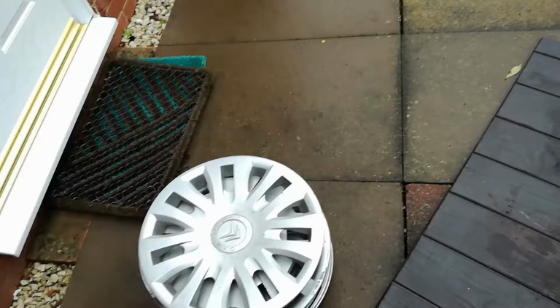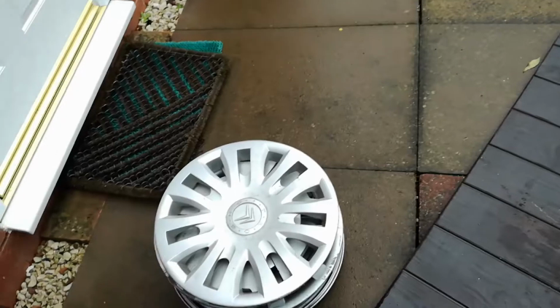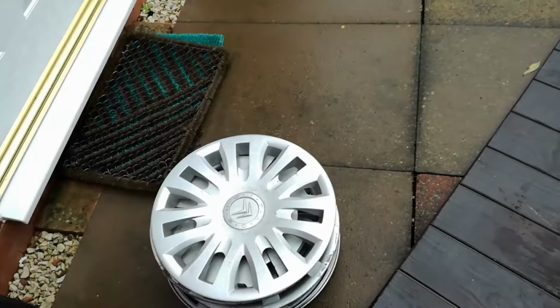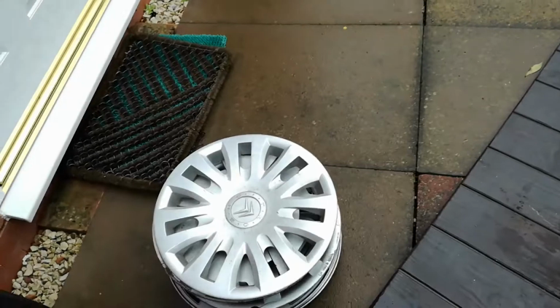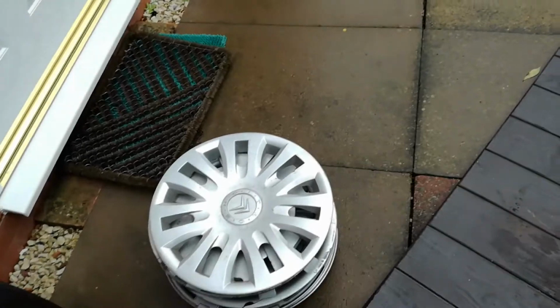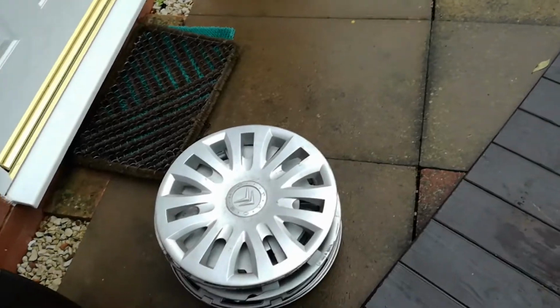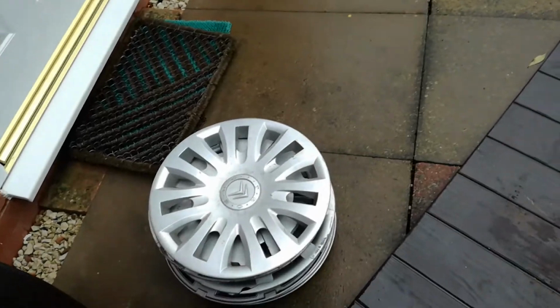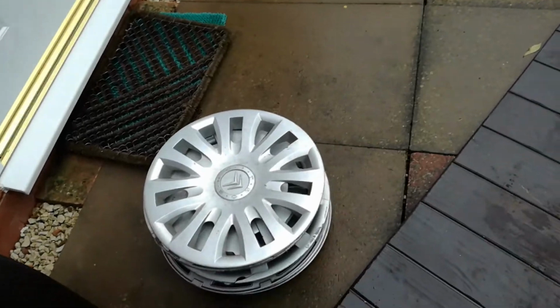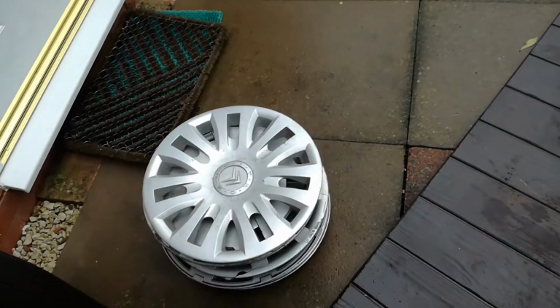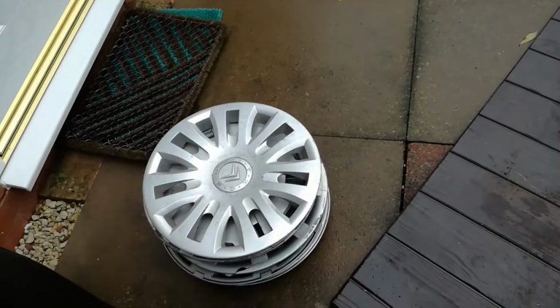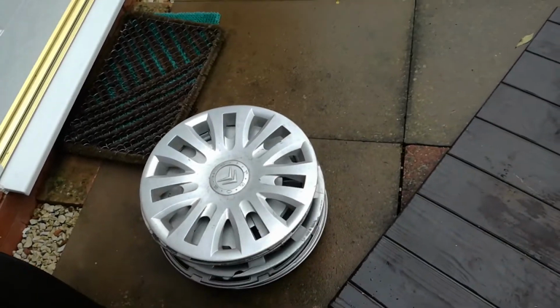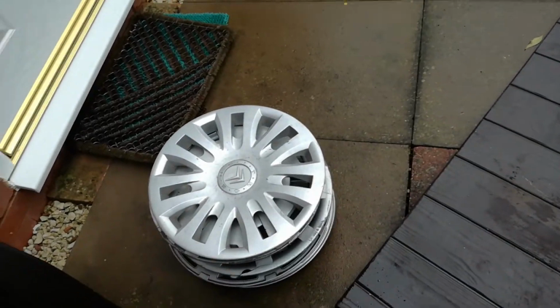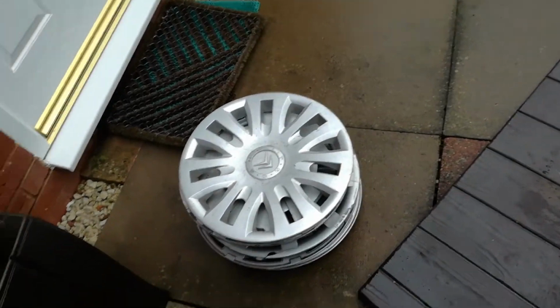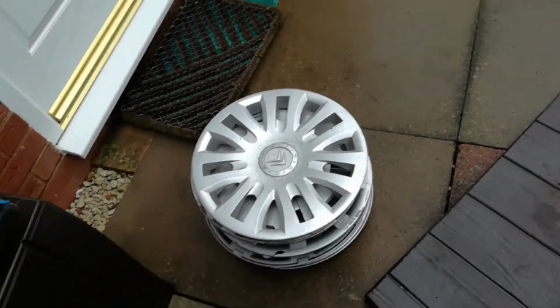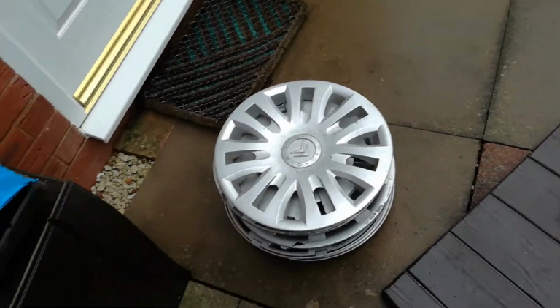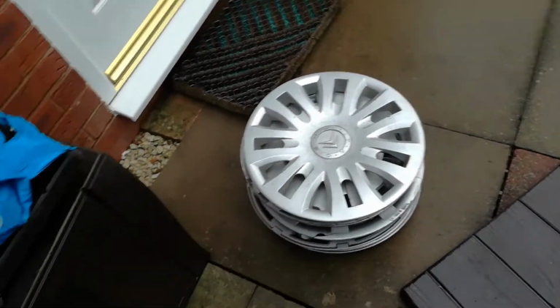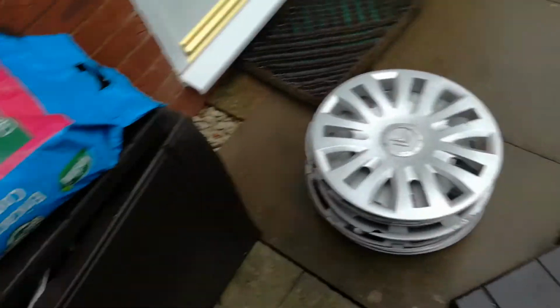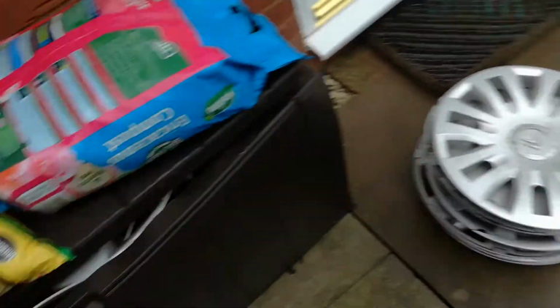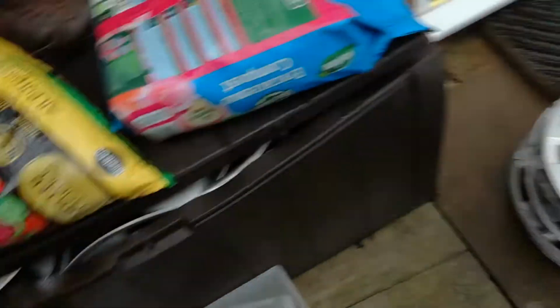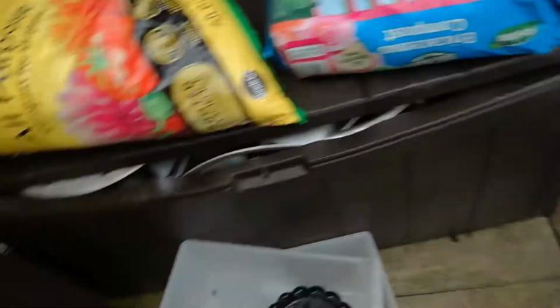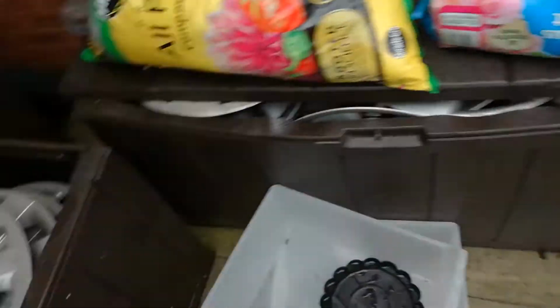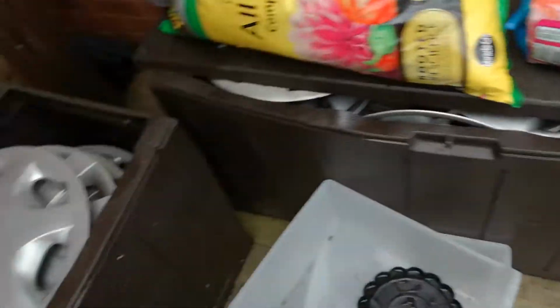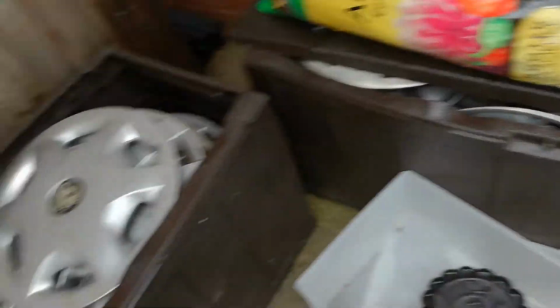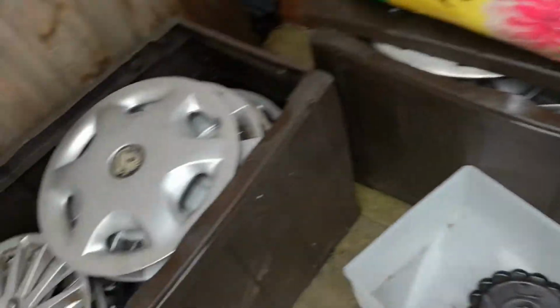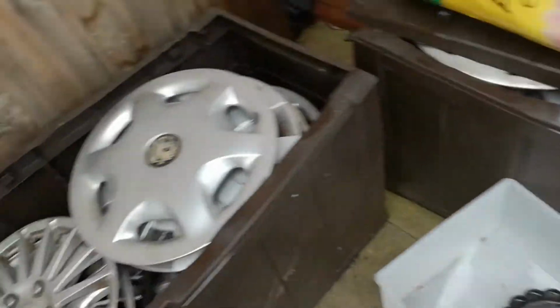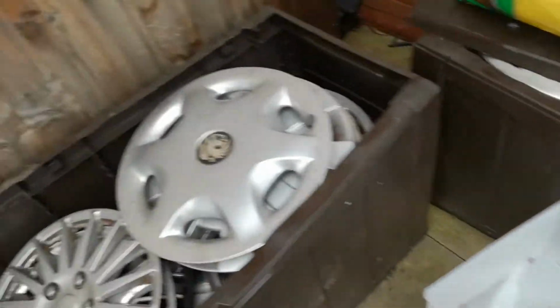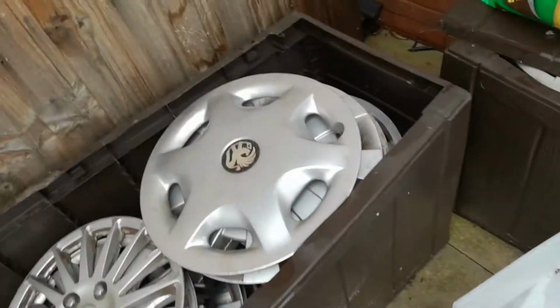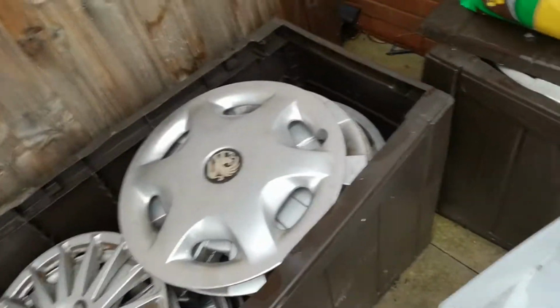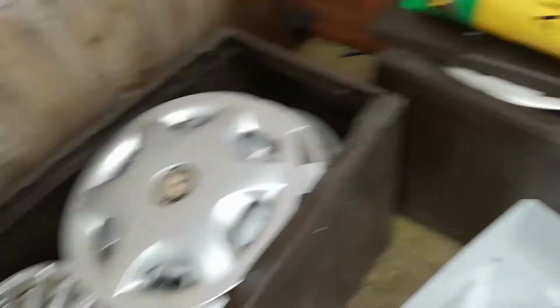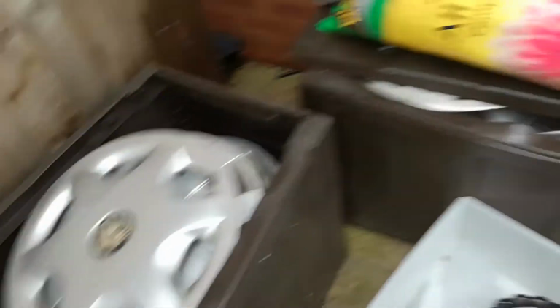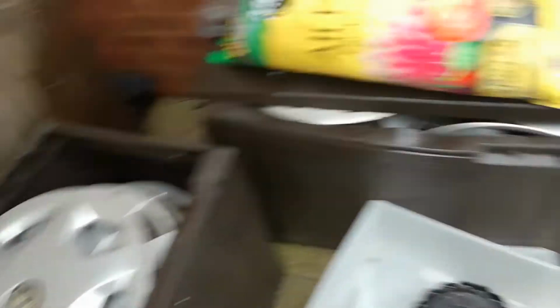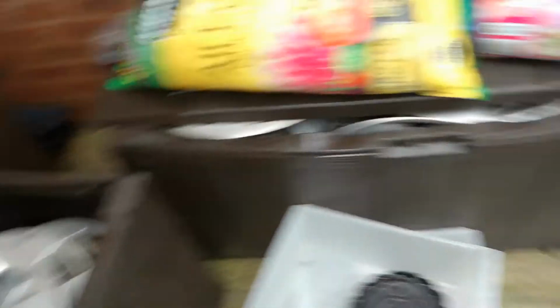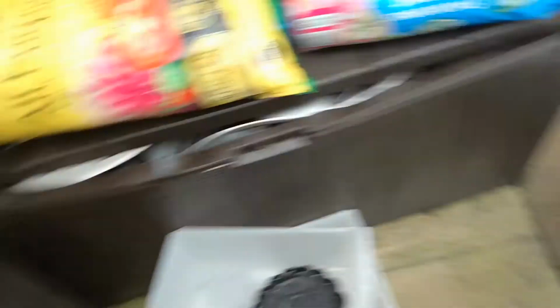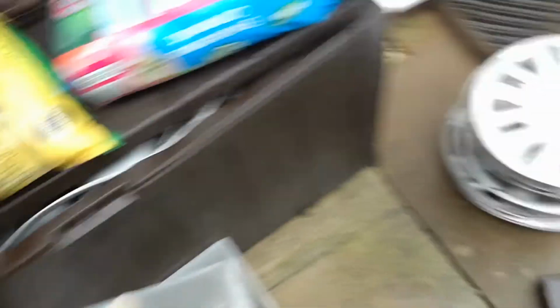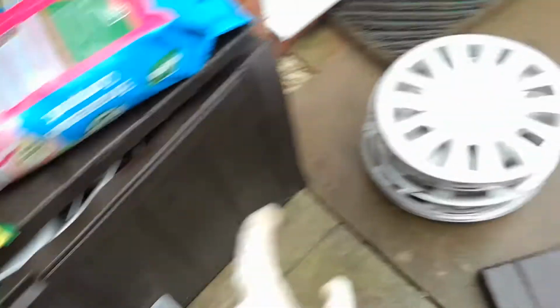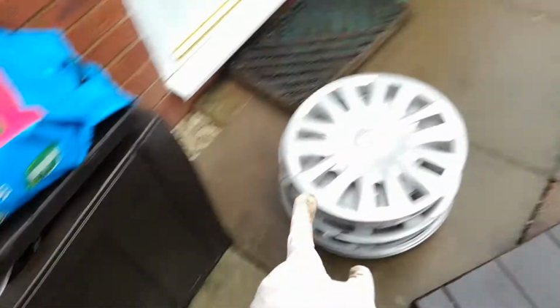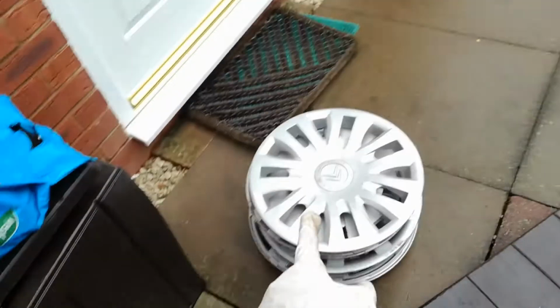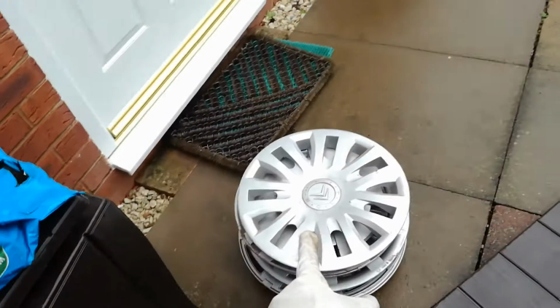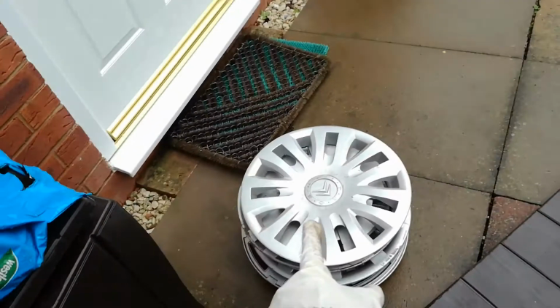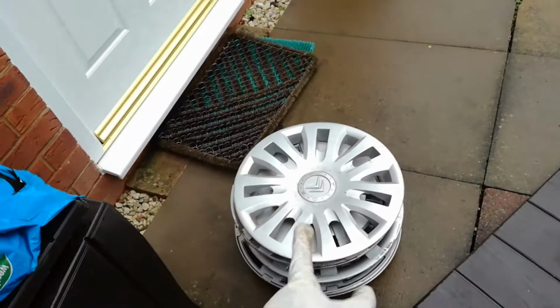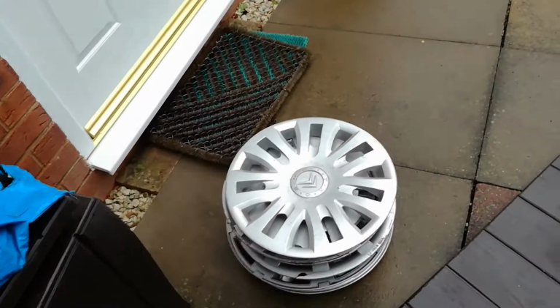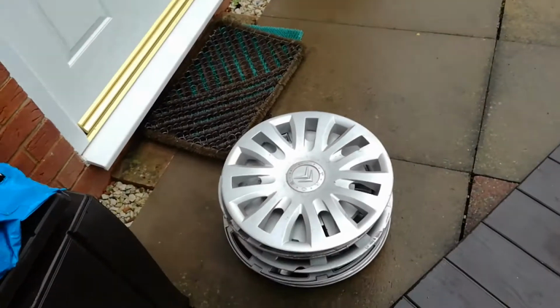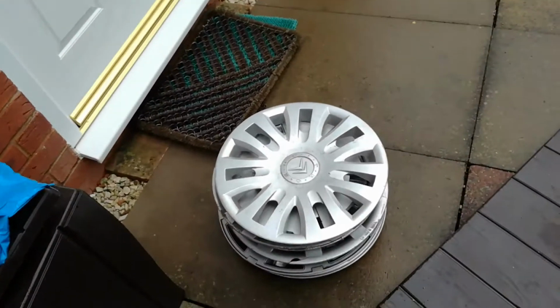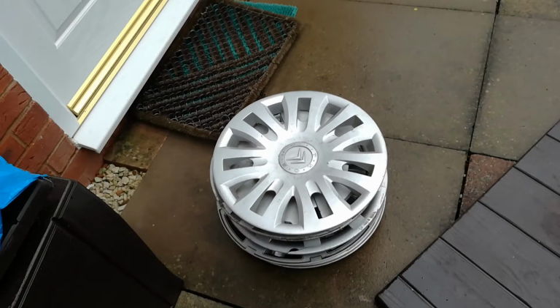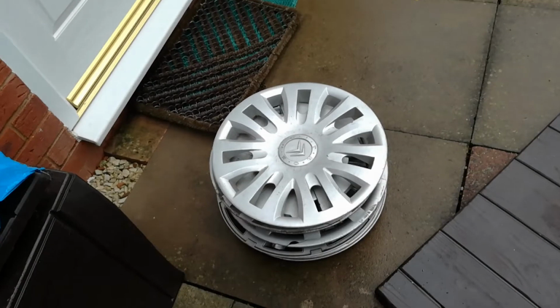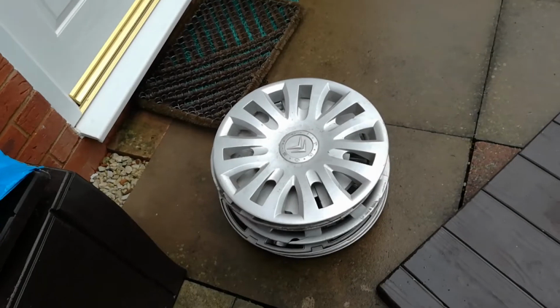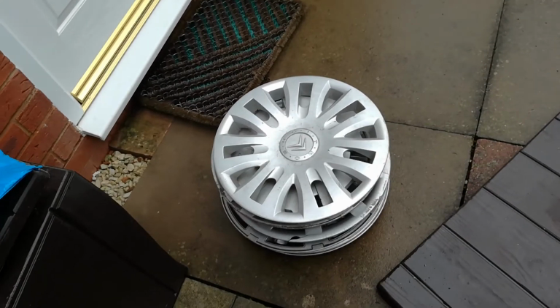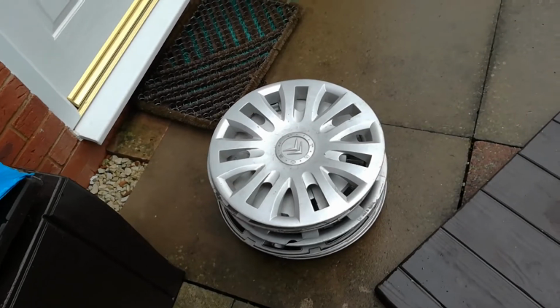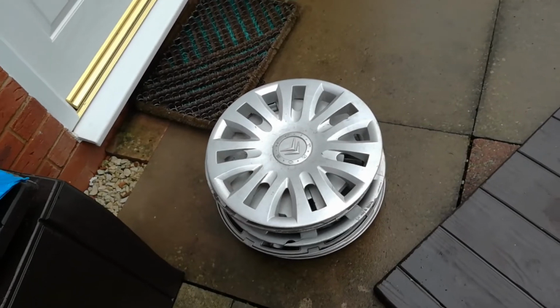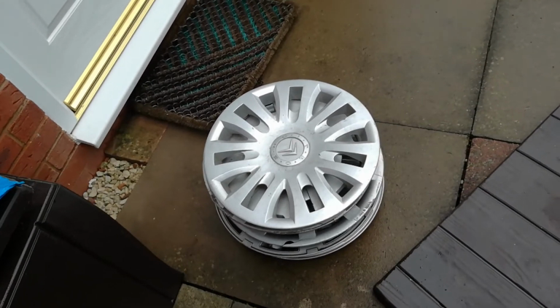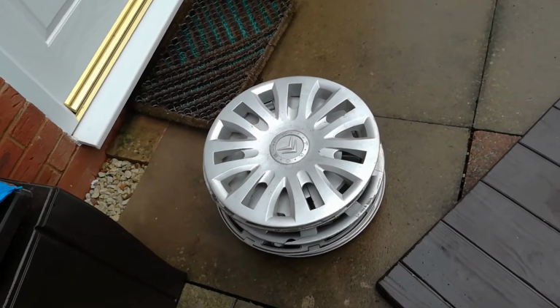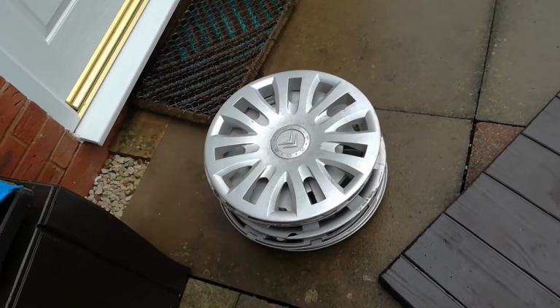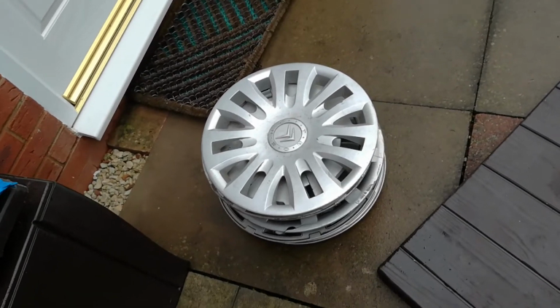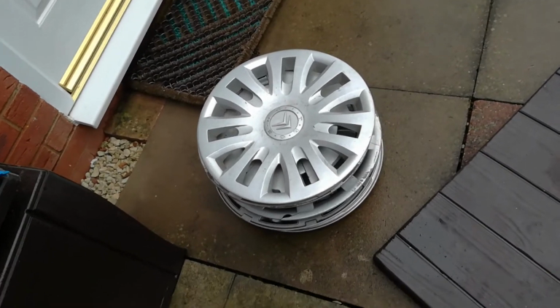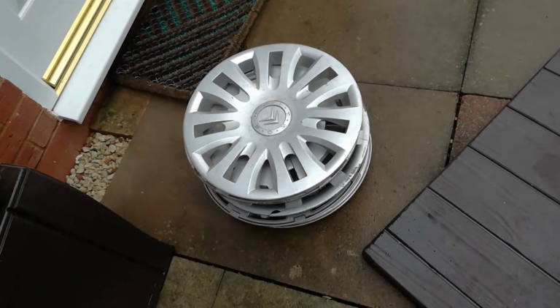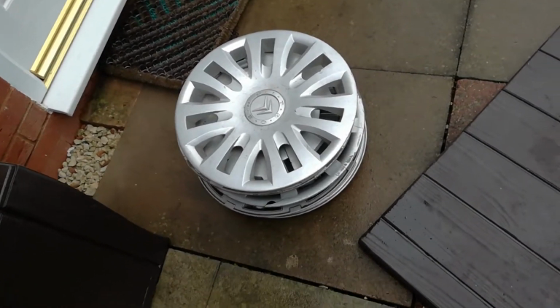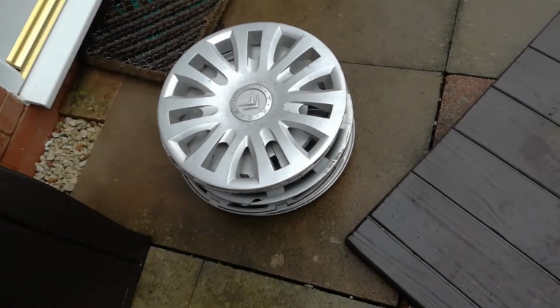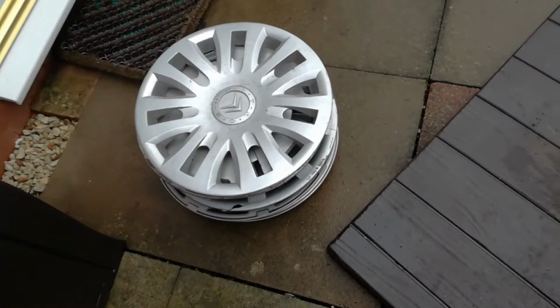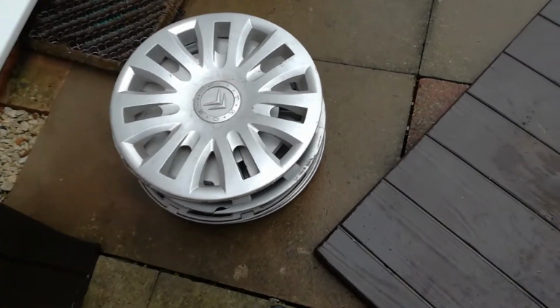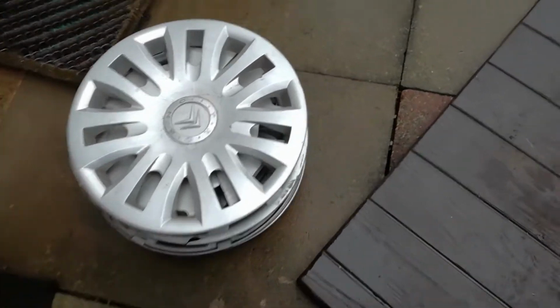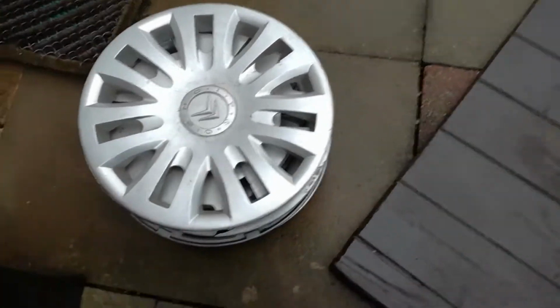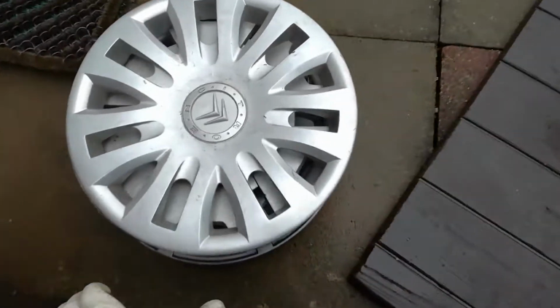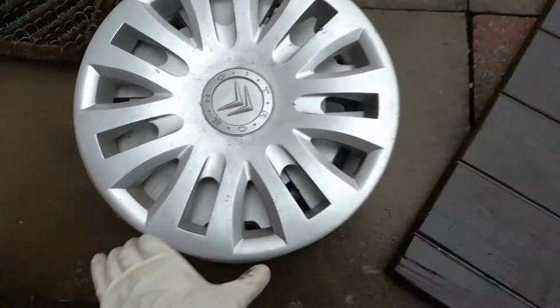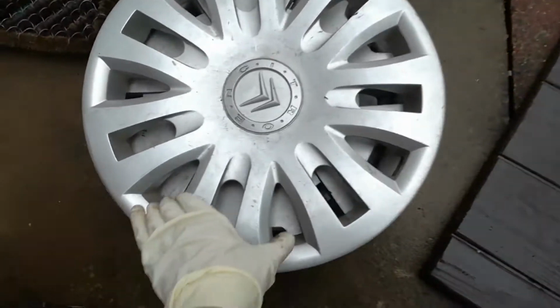Hello guys and welcome to another video. Today I'm going to show you this pile of hubcaps right here.